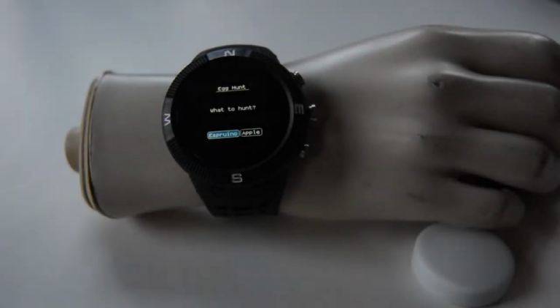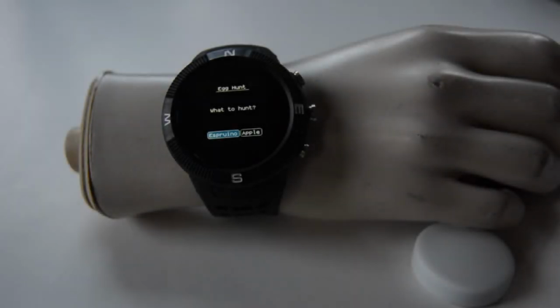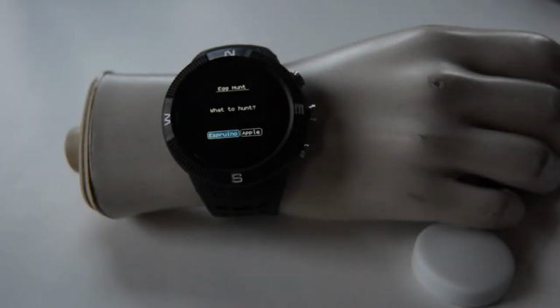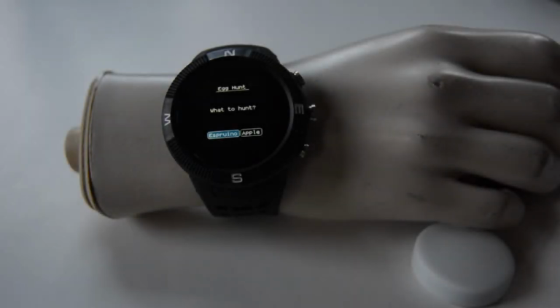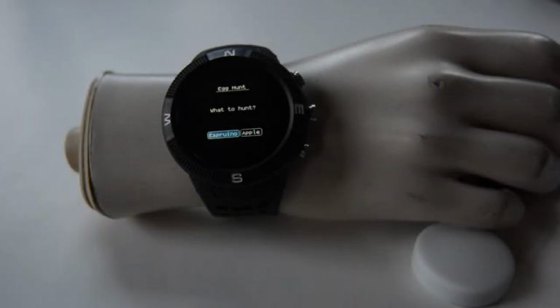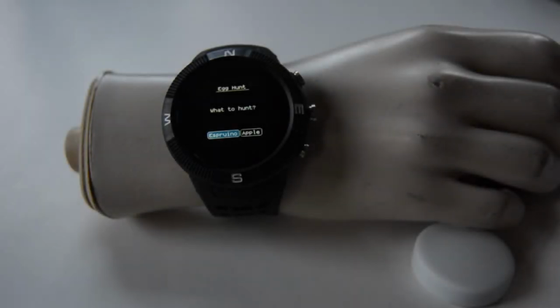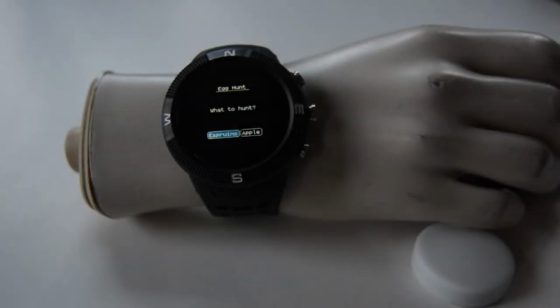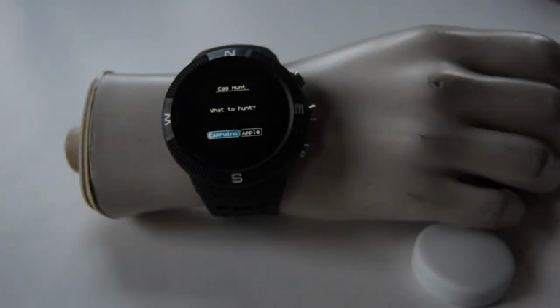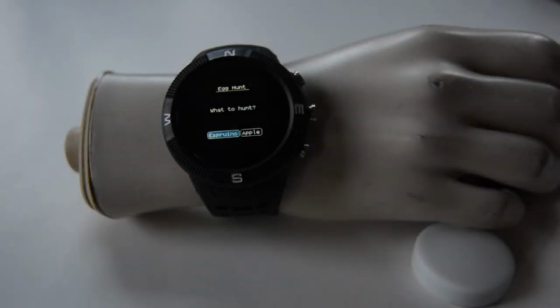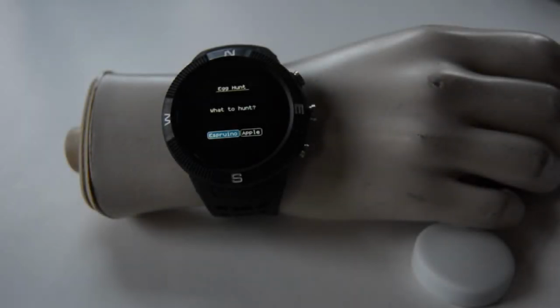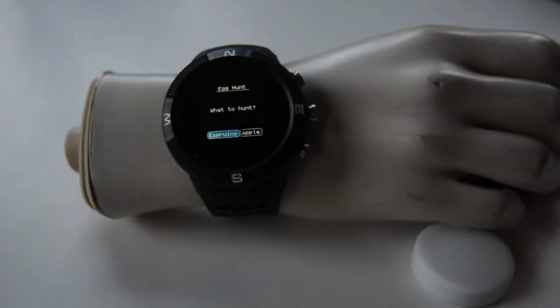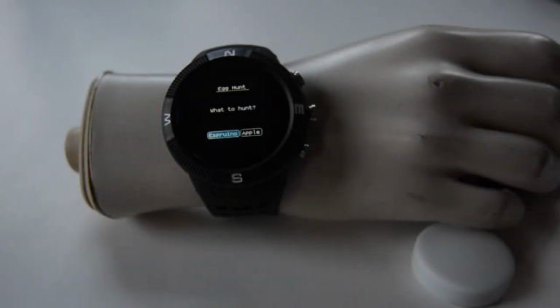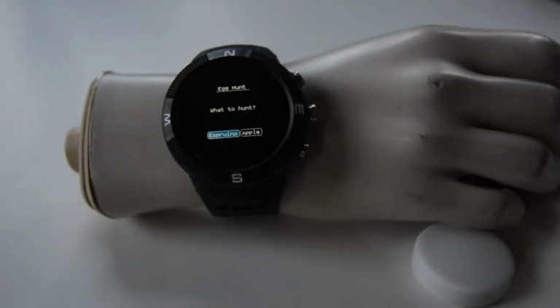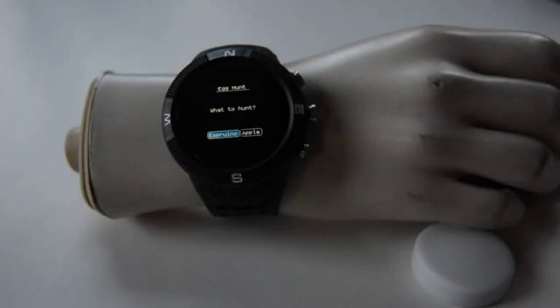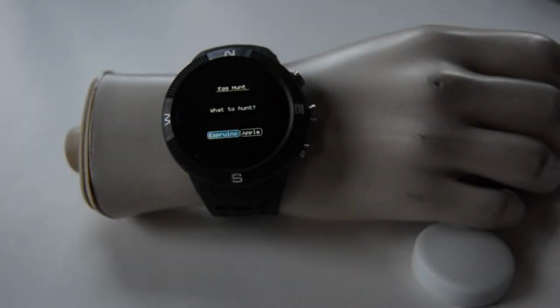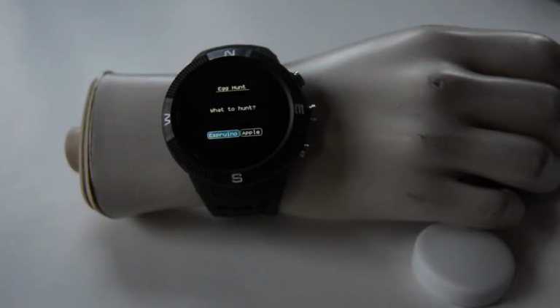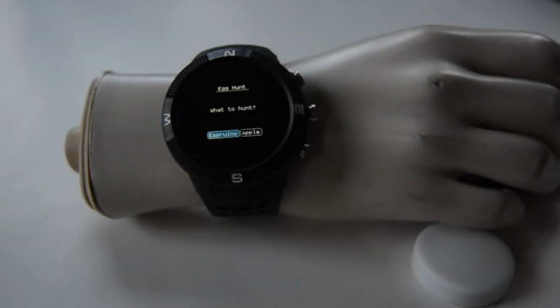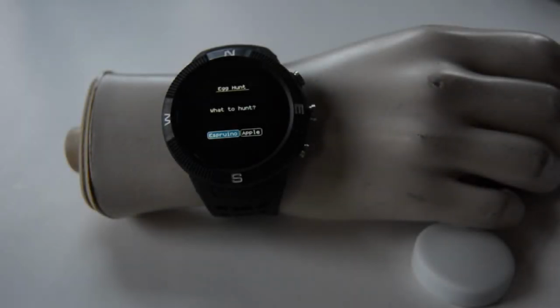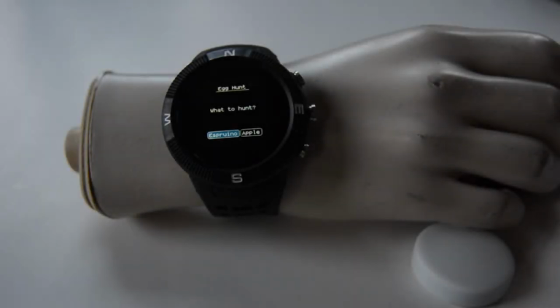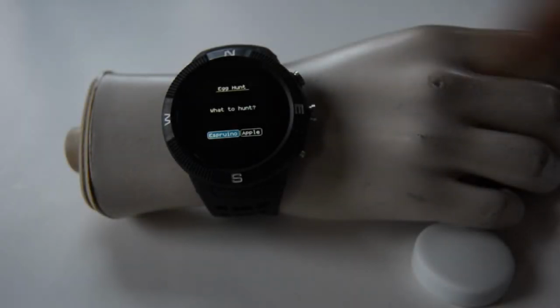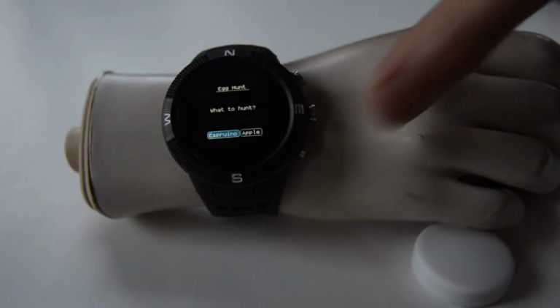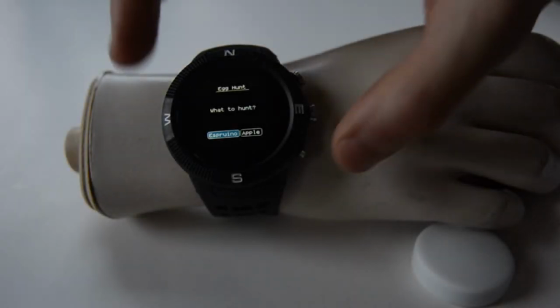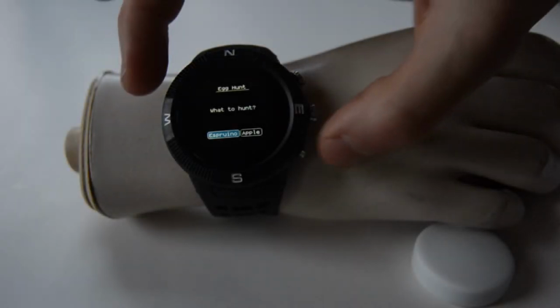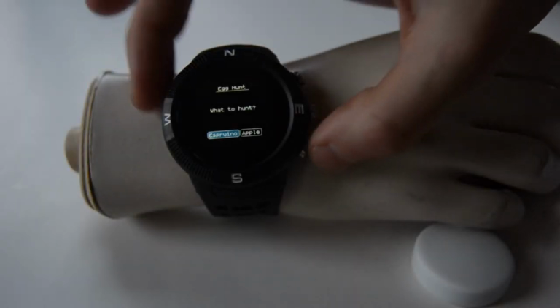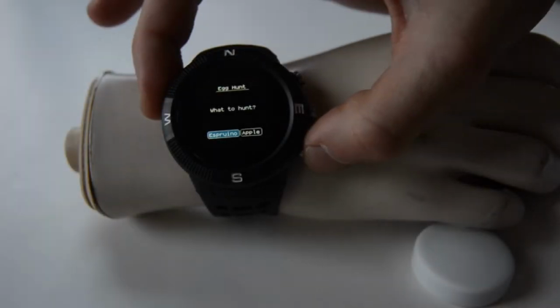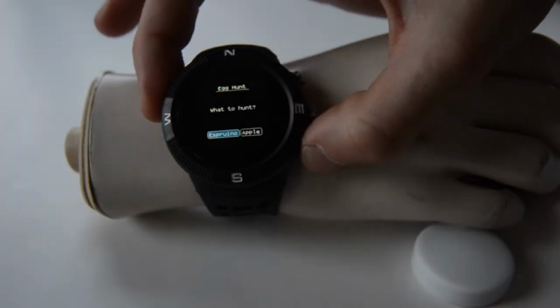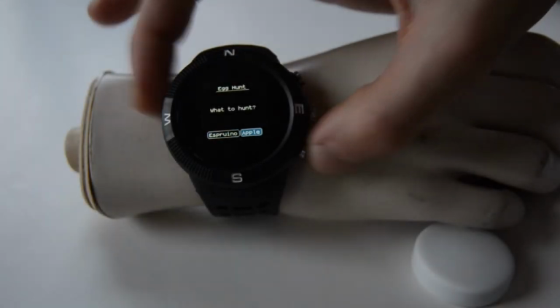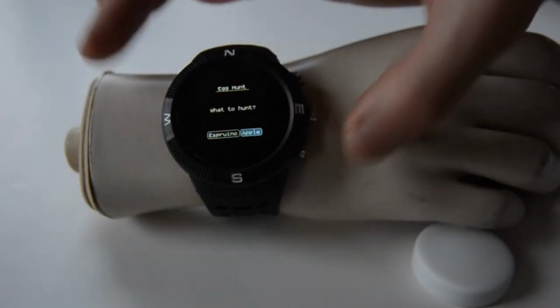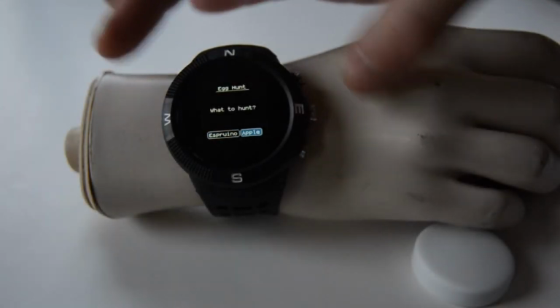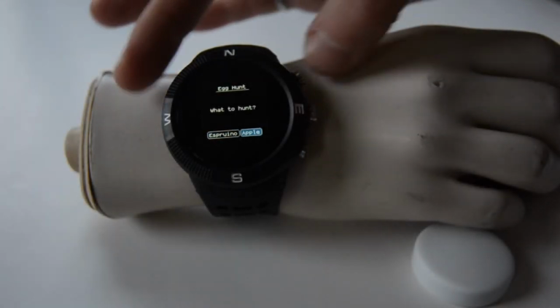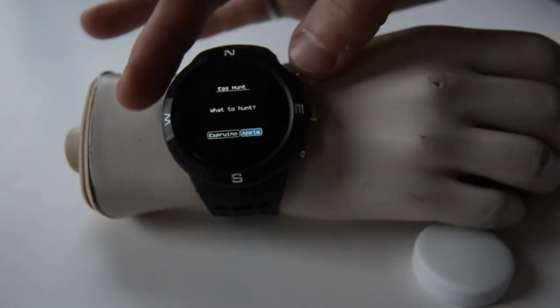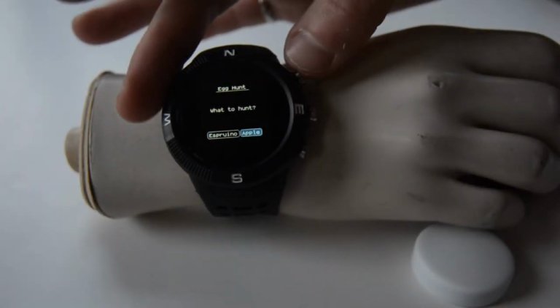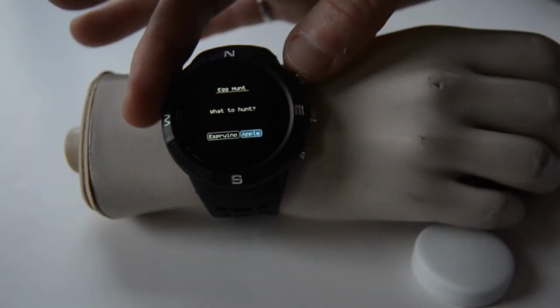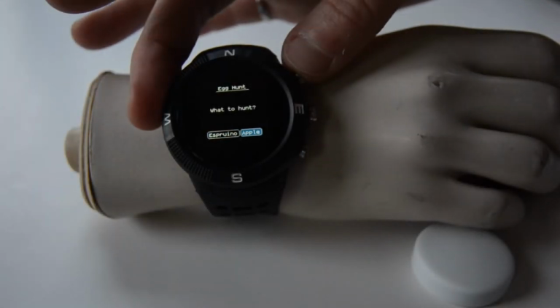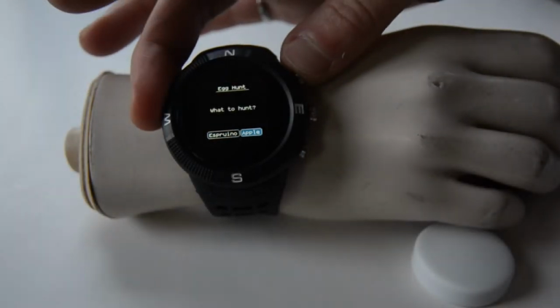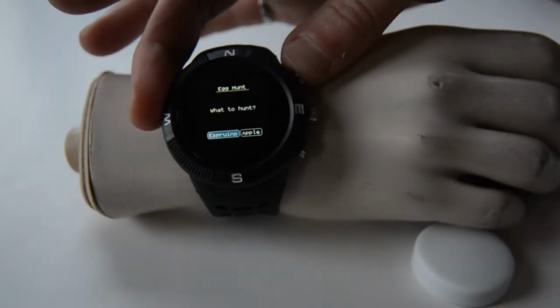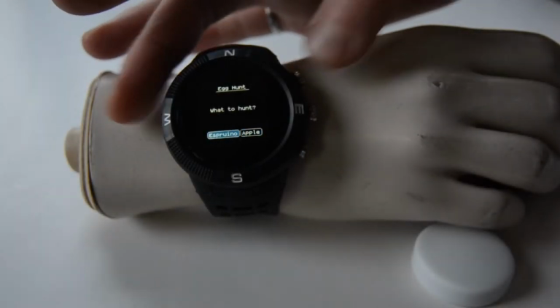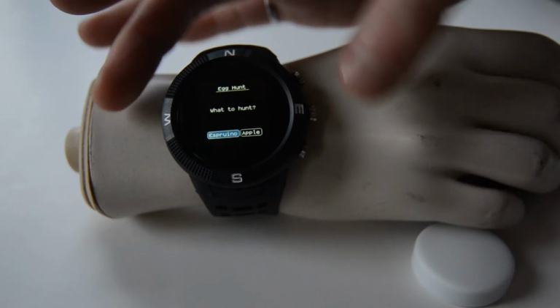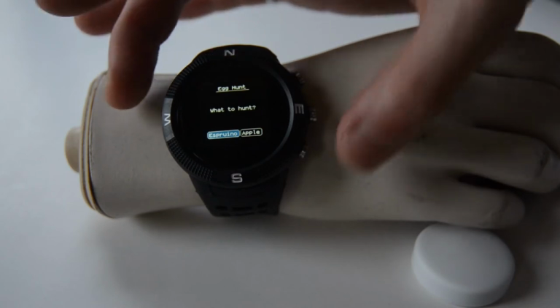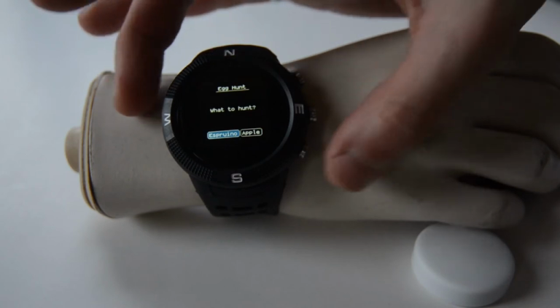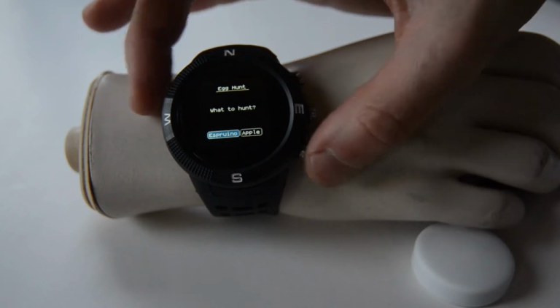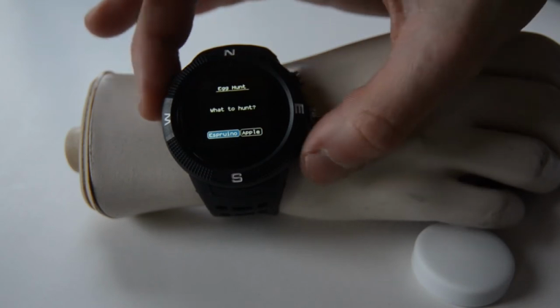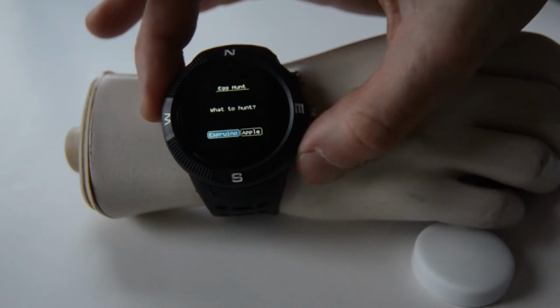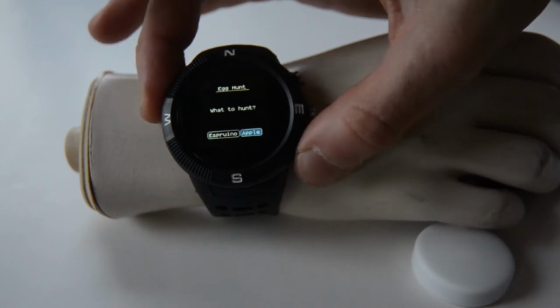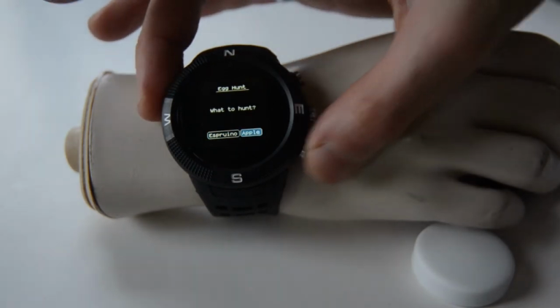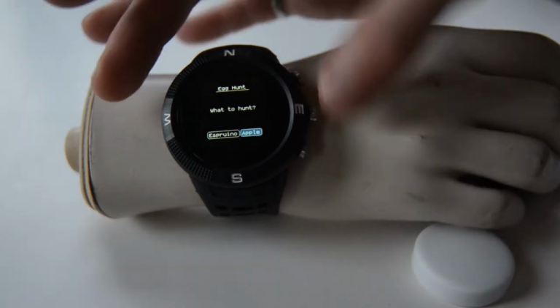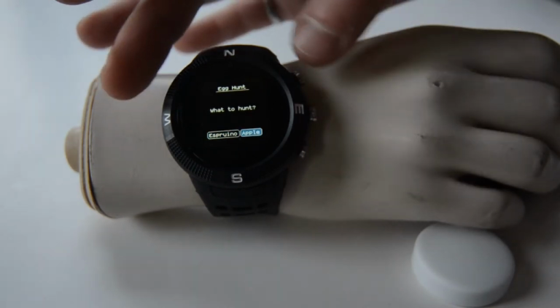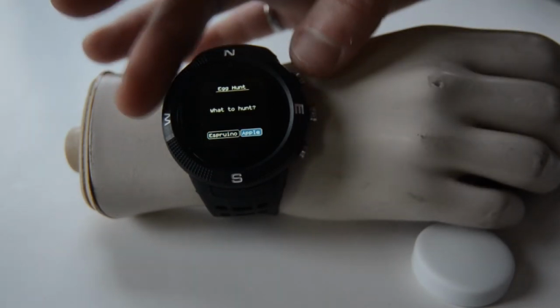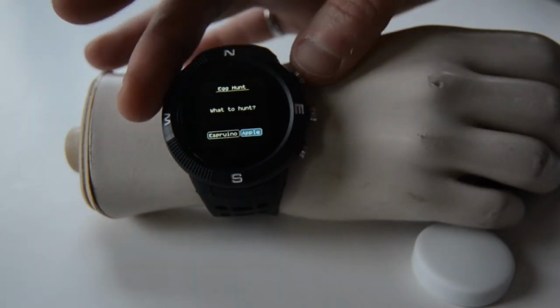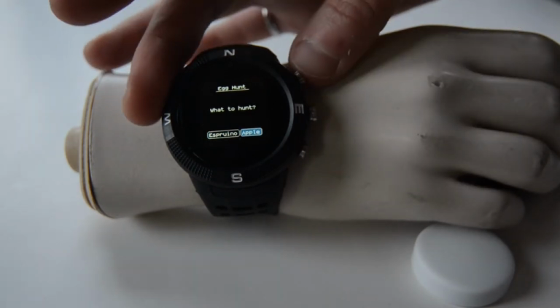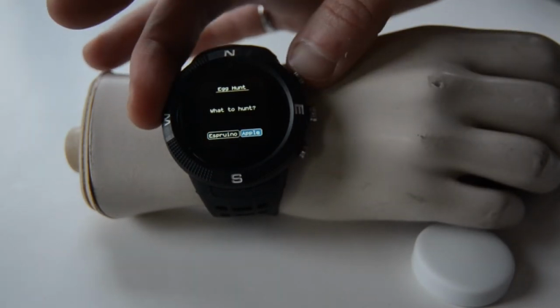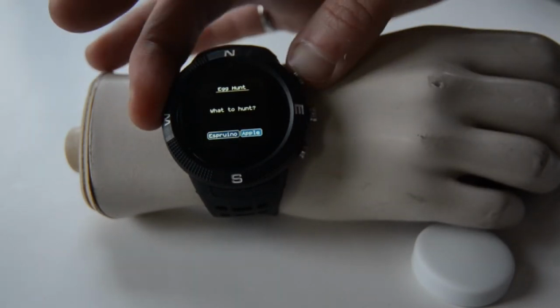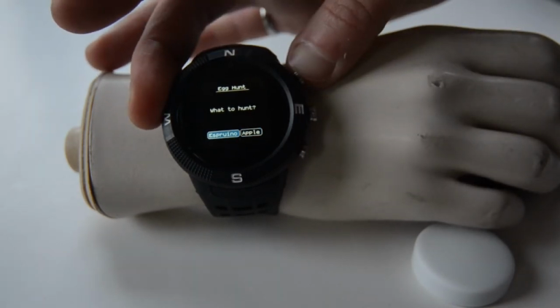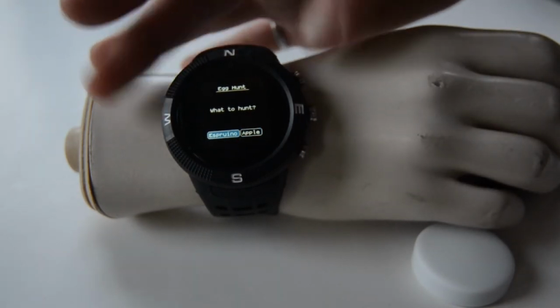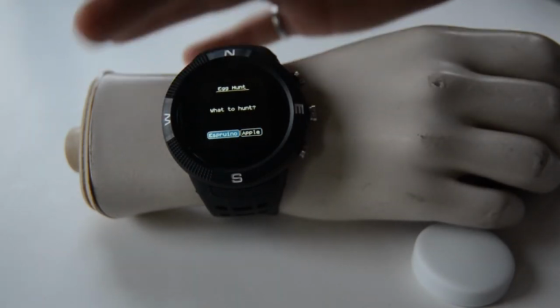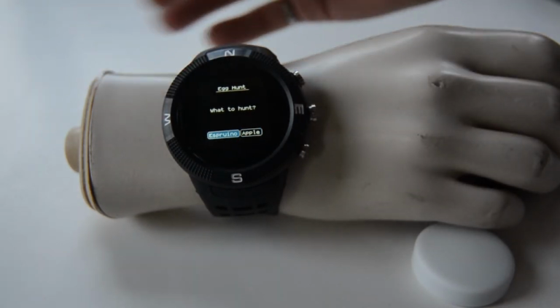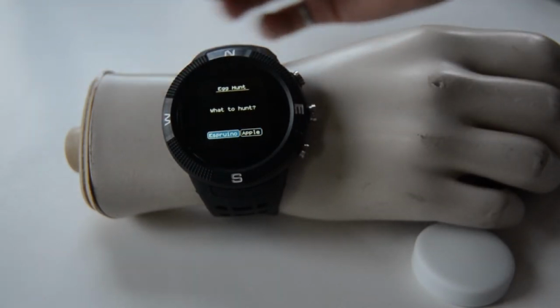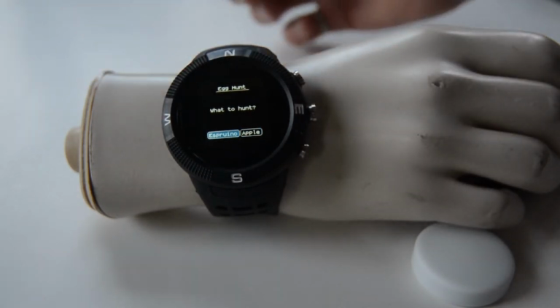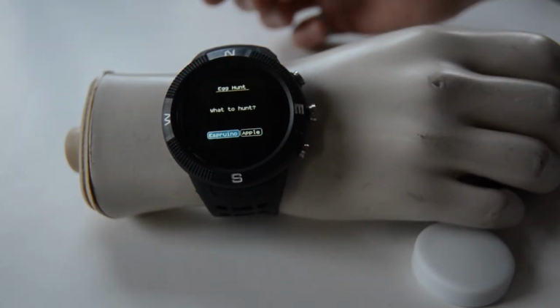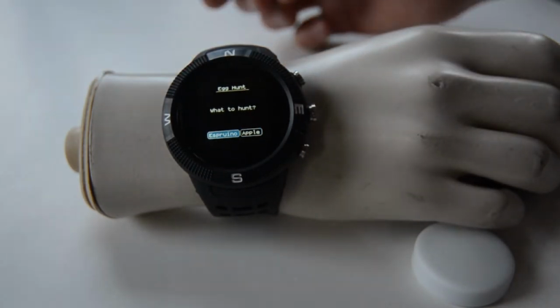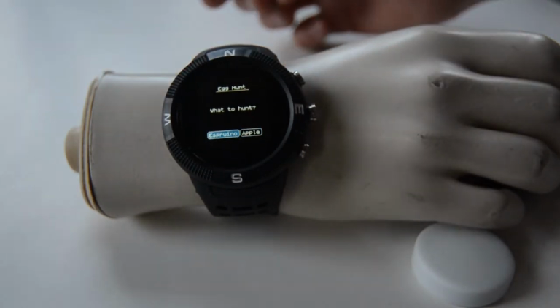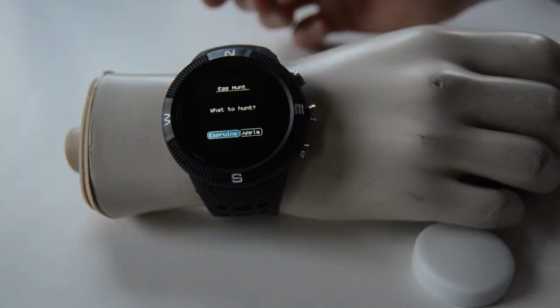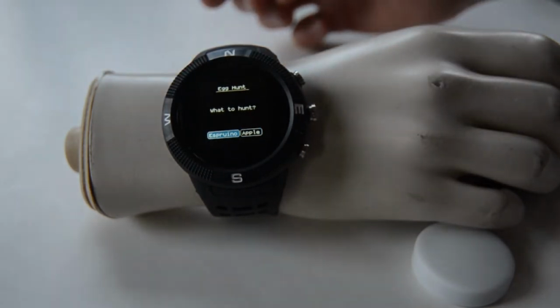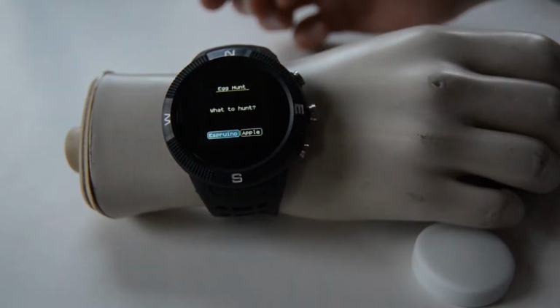Hi, this is Jeff from Really Active. It's Easter Sunday and I'd like to show off this nifty little app we made for Bangle.js, this smartwatch, called Egg Hunt.